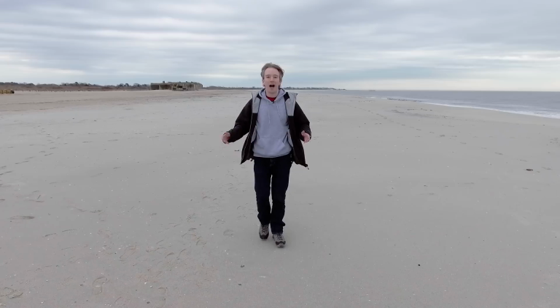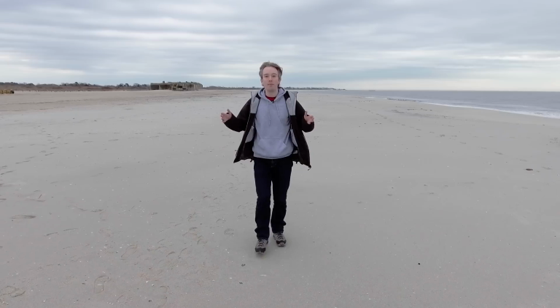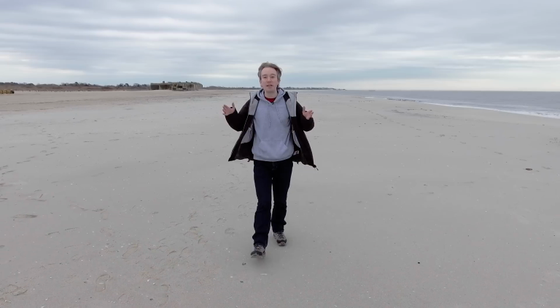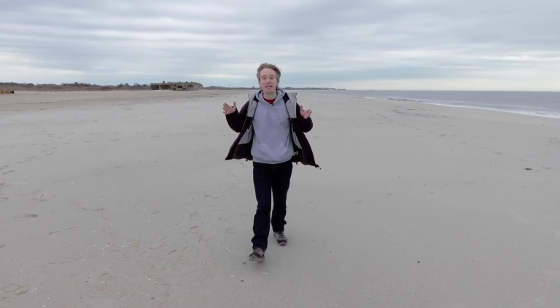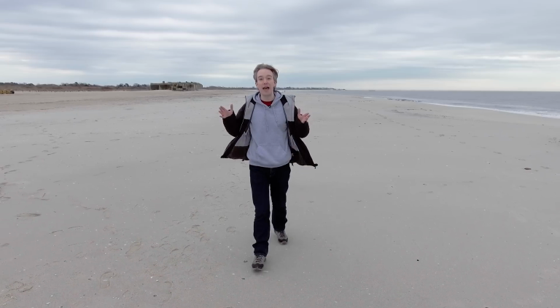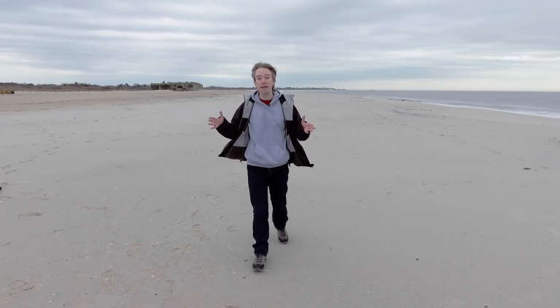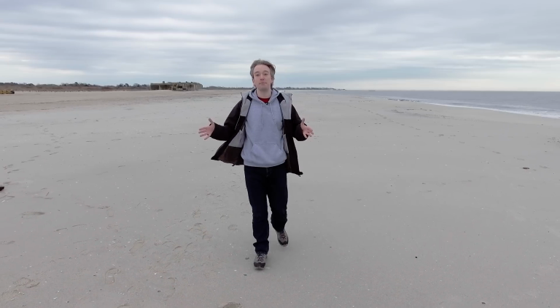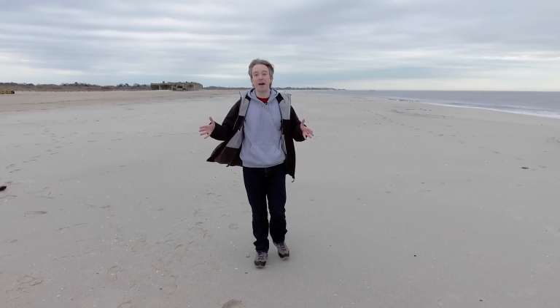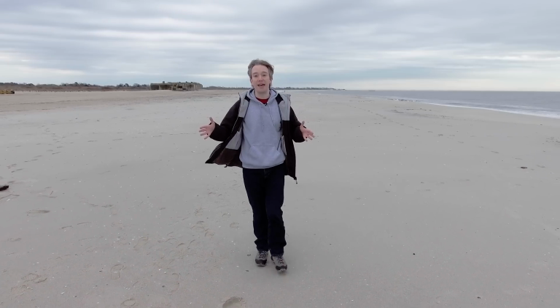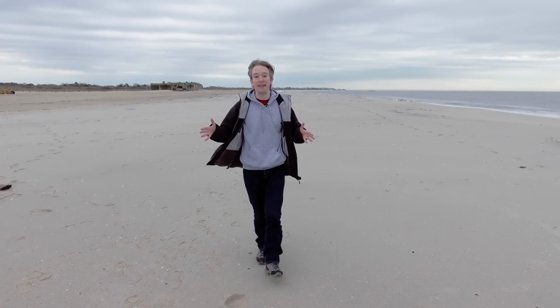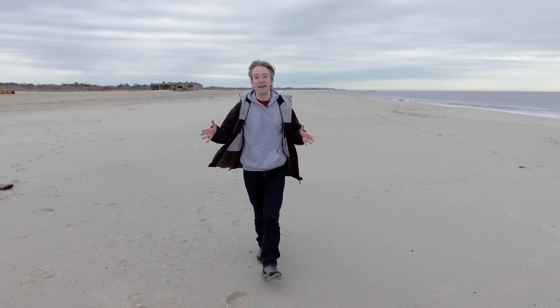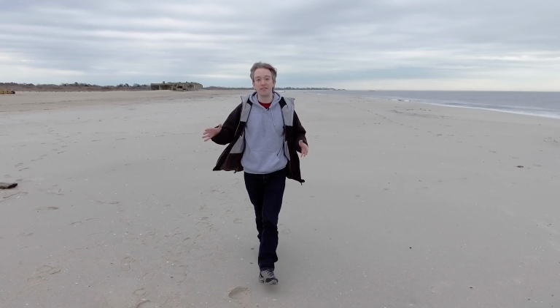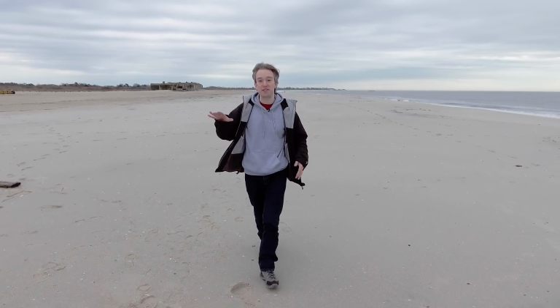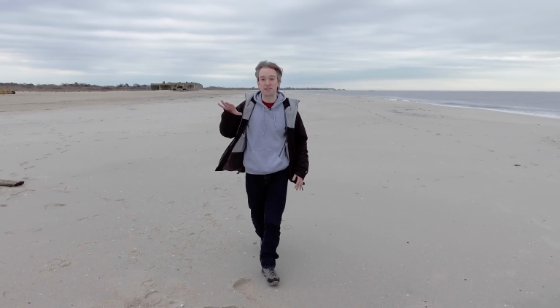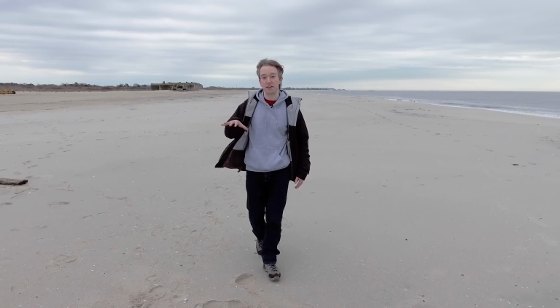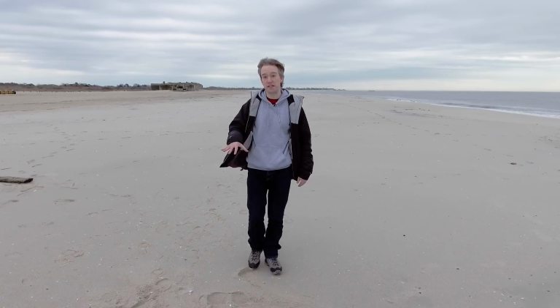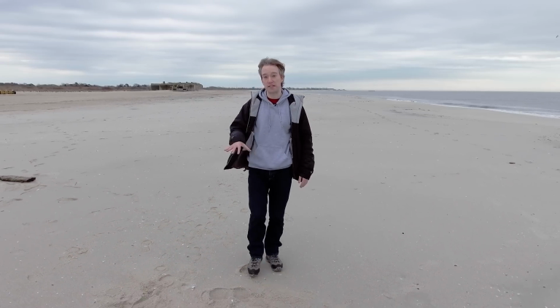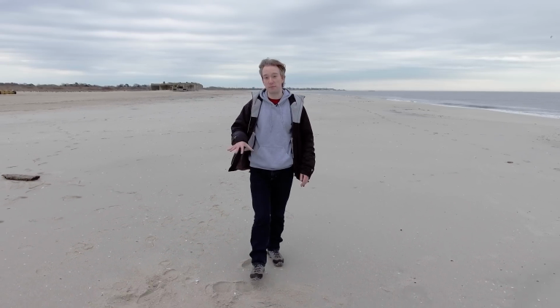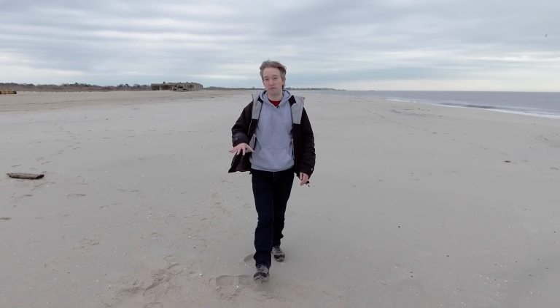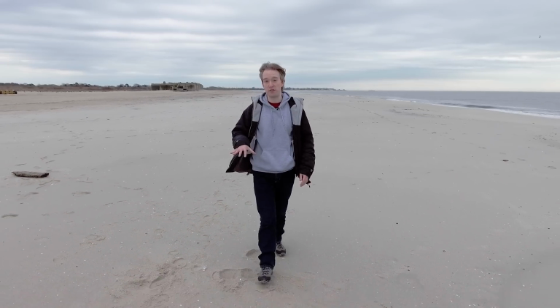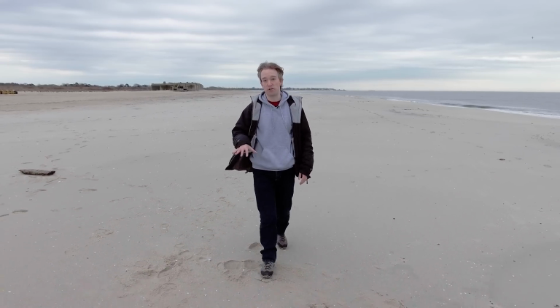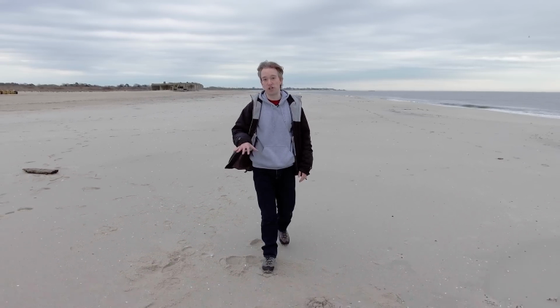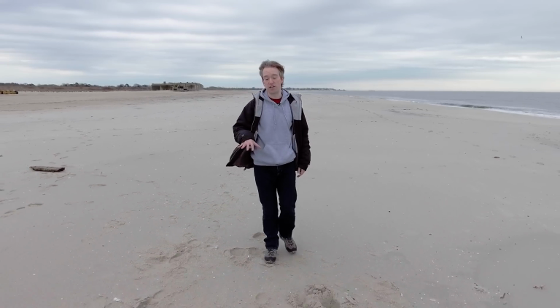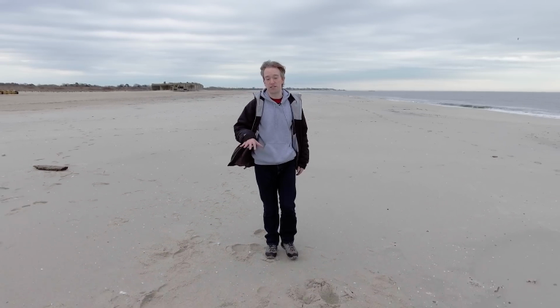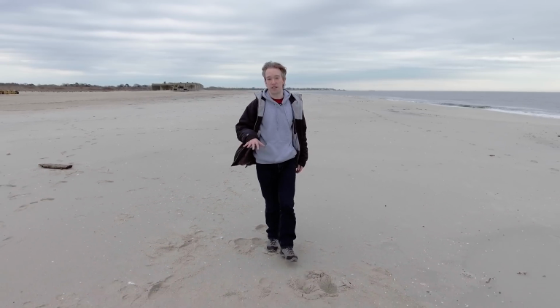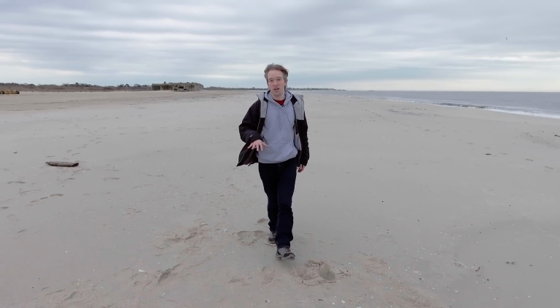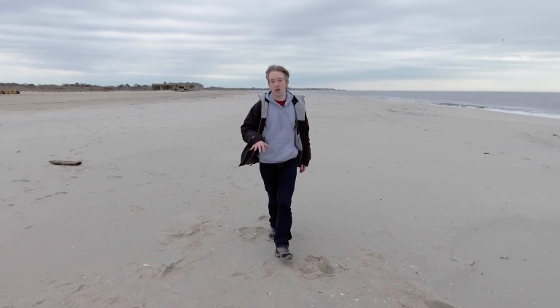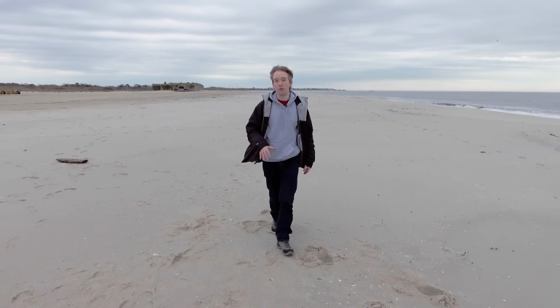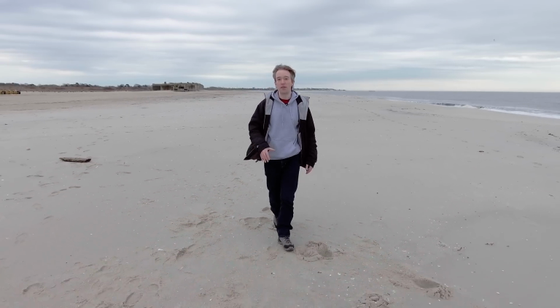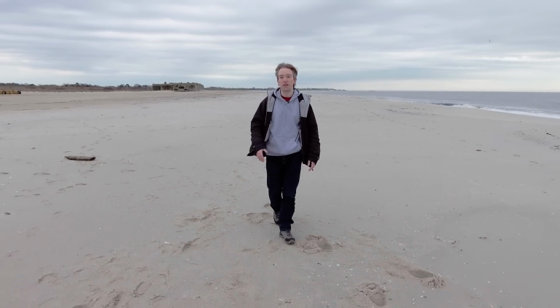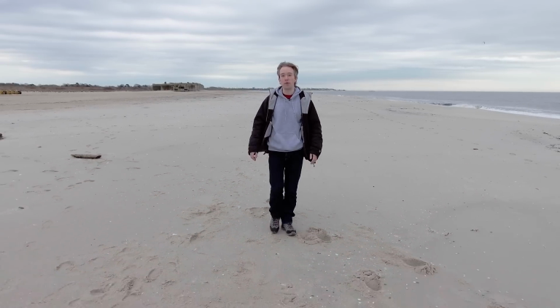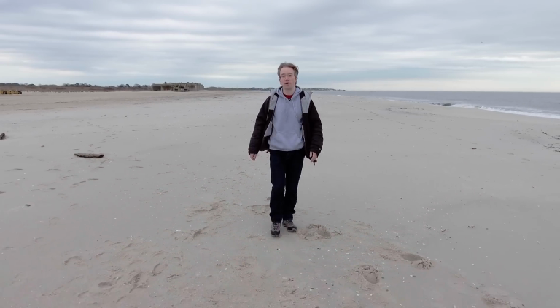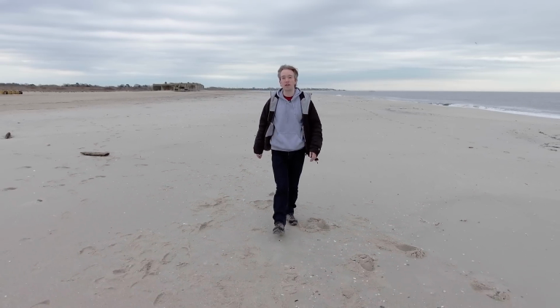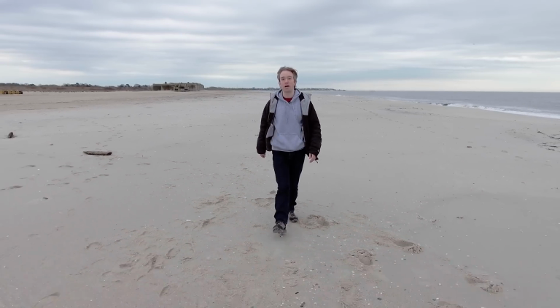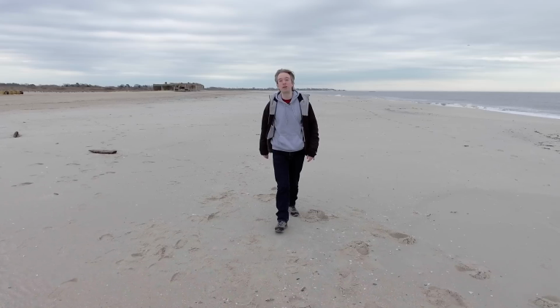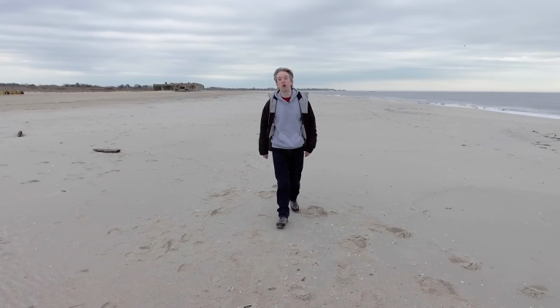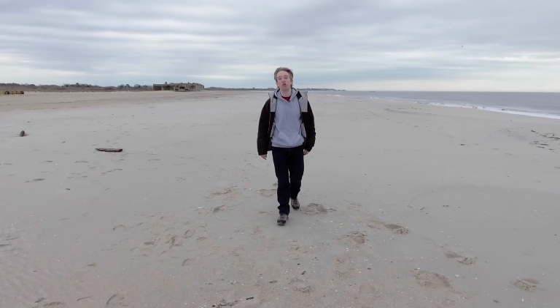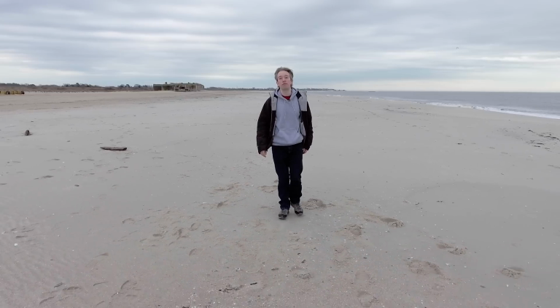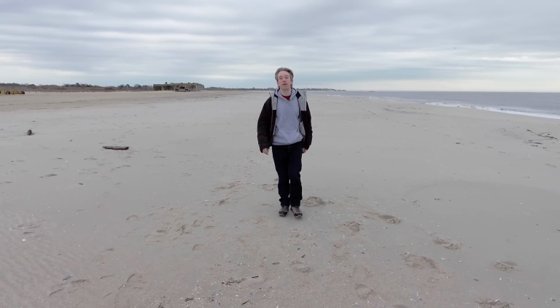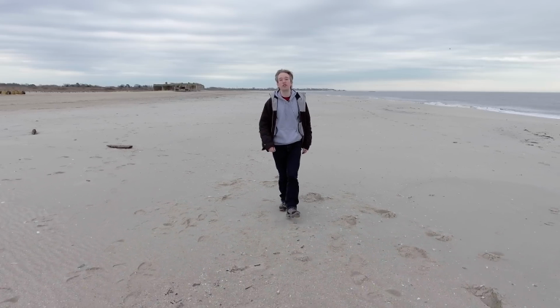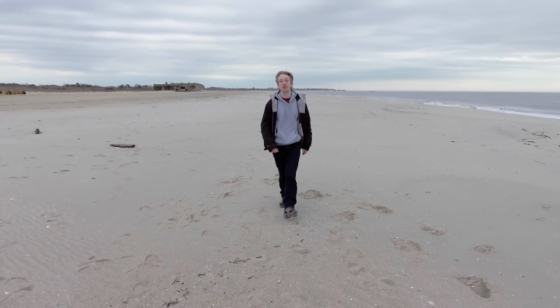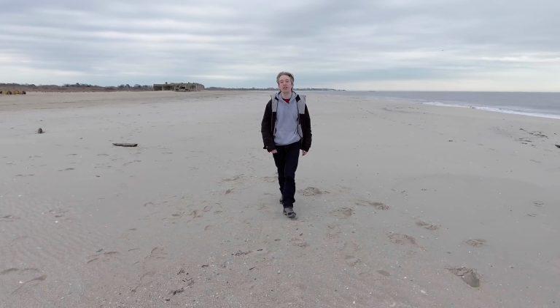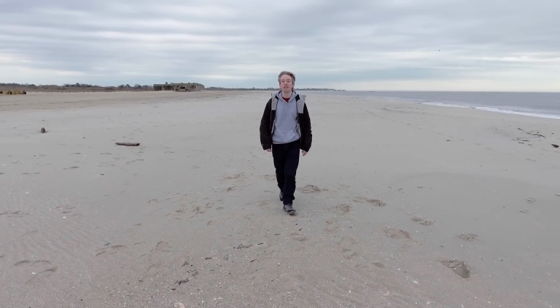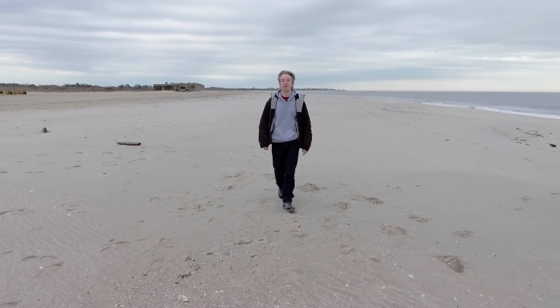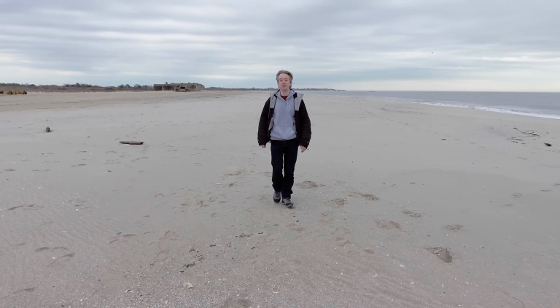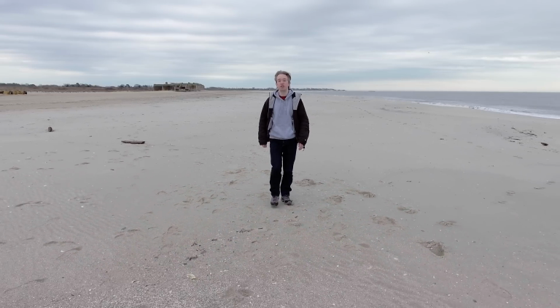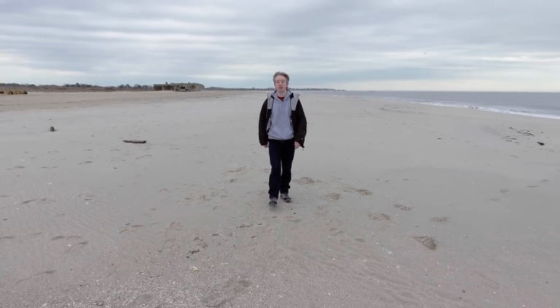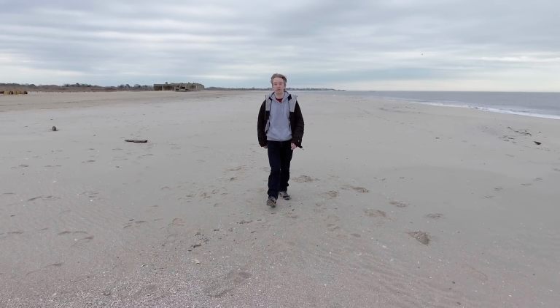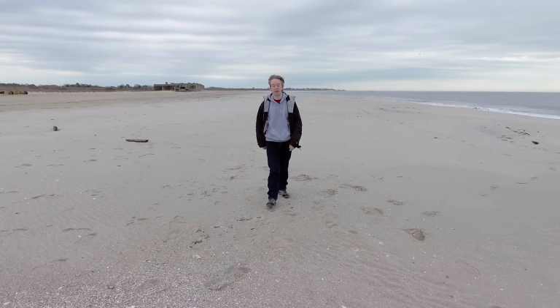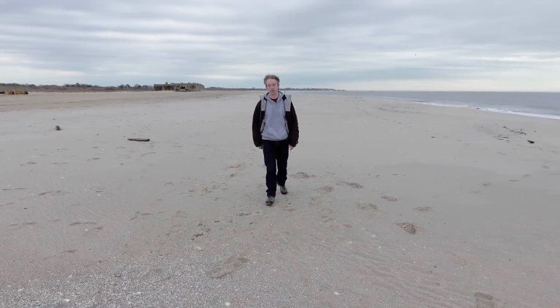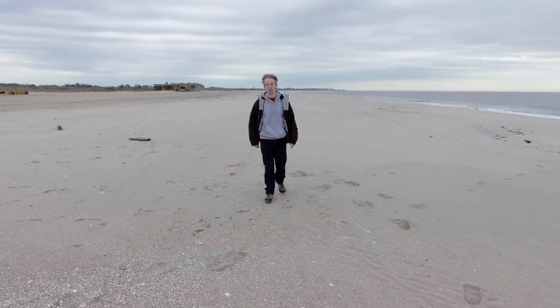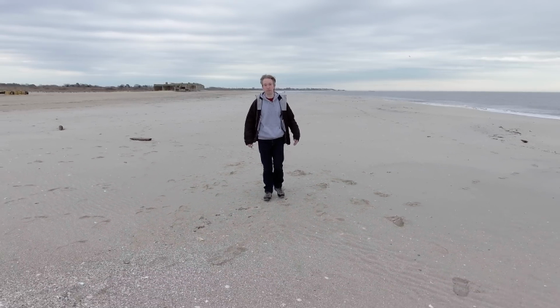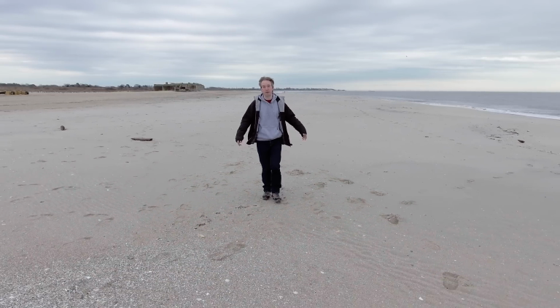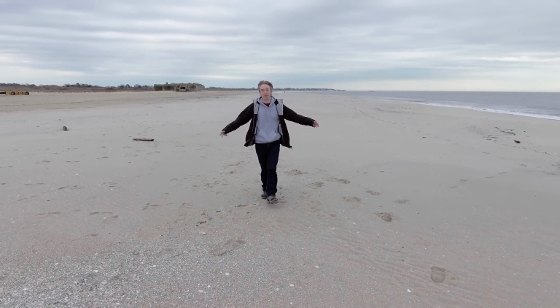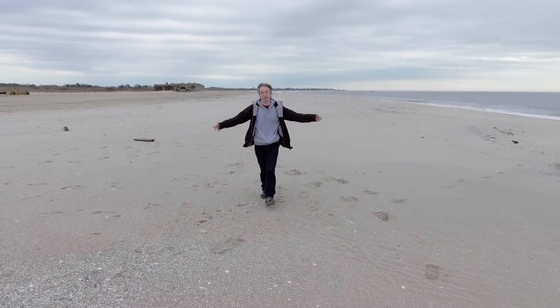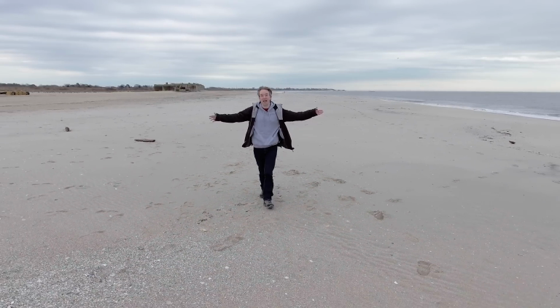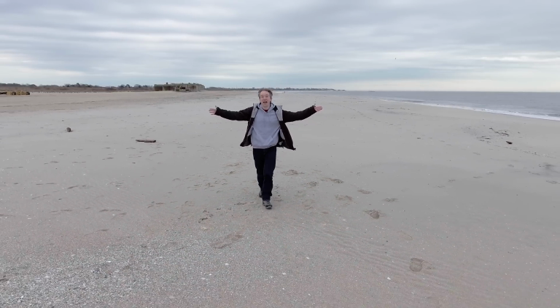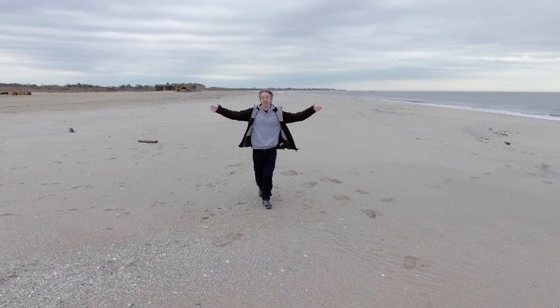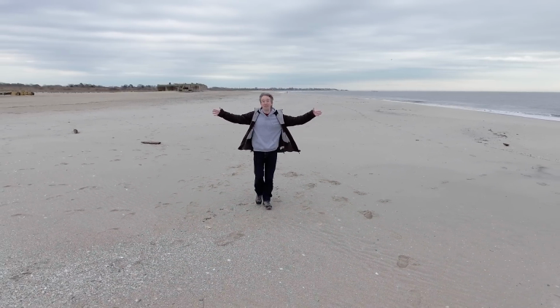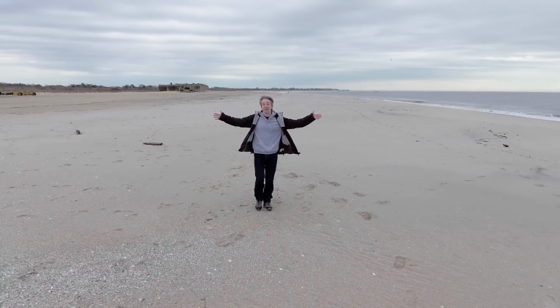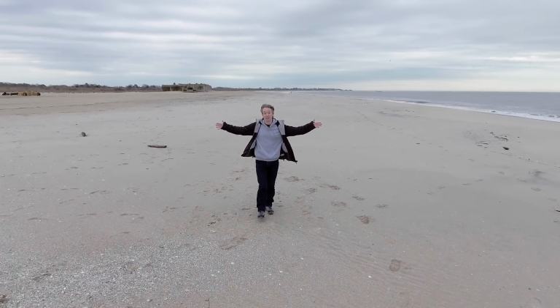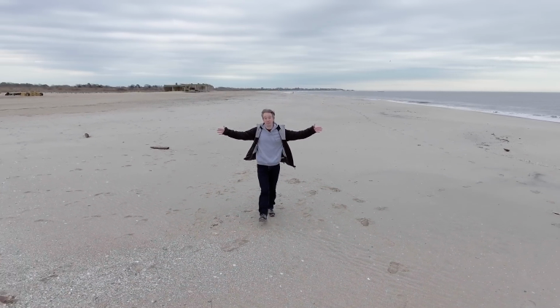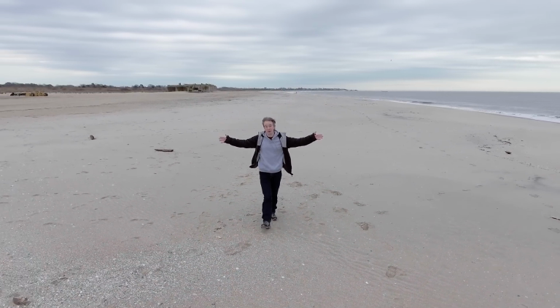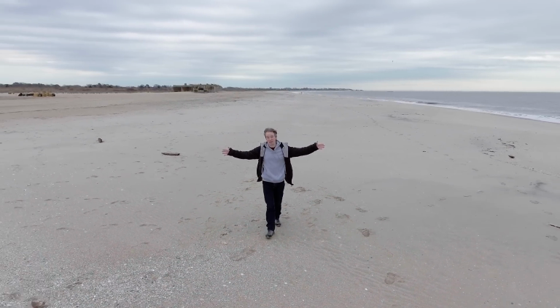I'm in Cape May at the southern tip of New Jersey where the U.S. Army Corps of Engineers have just finished rebuilding this beach.